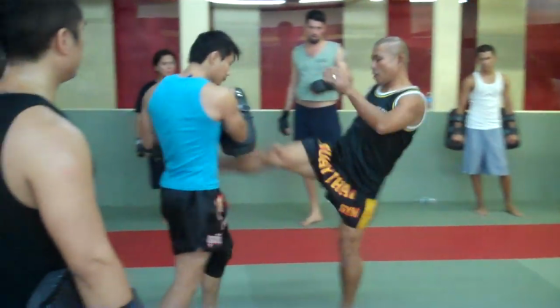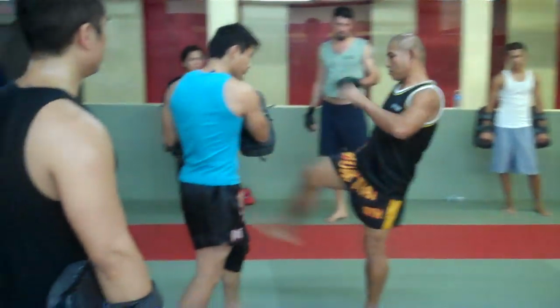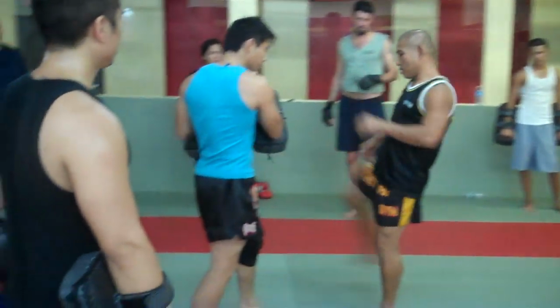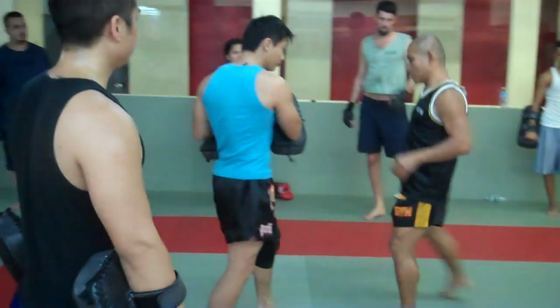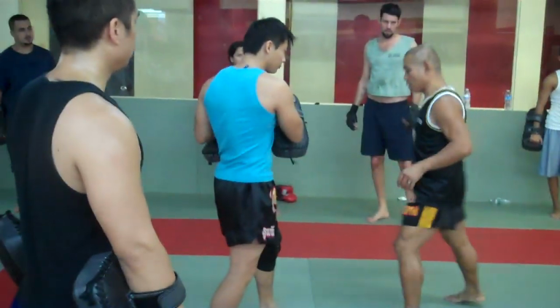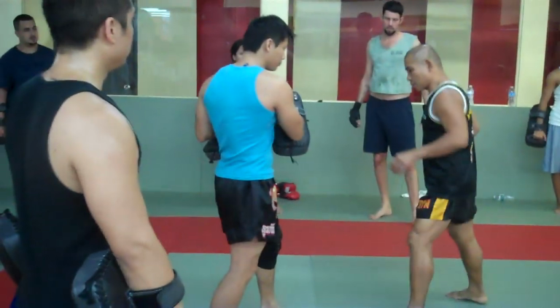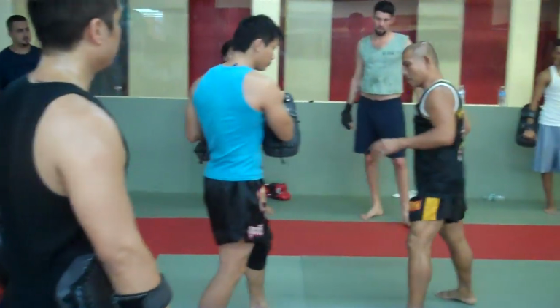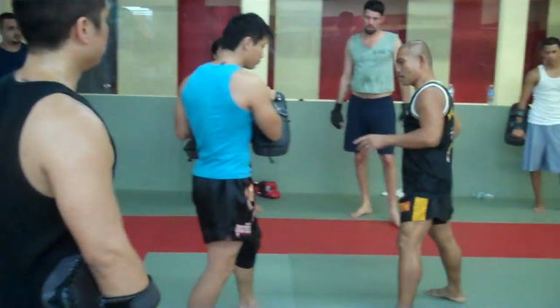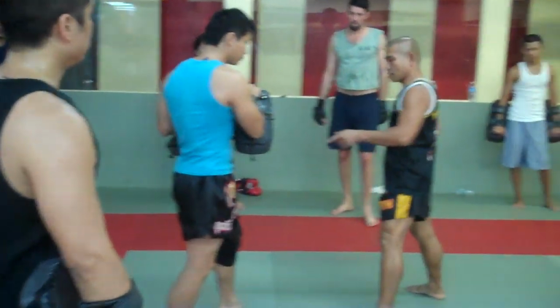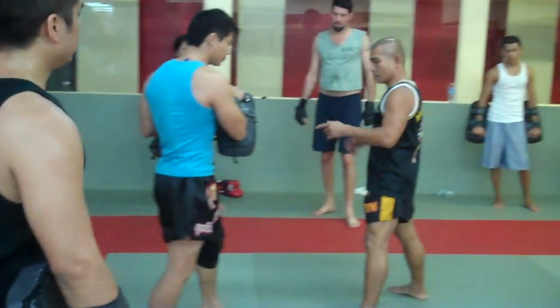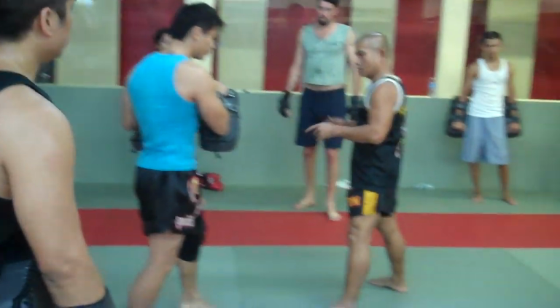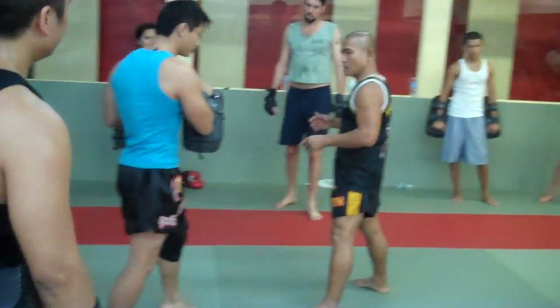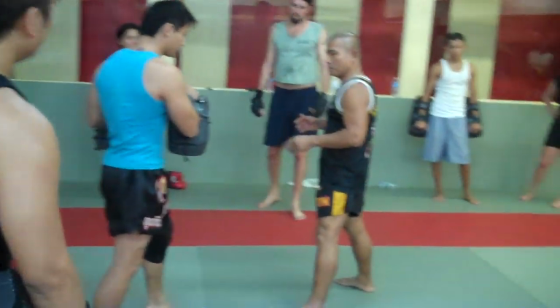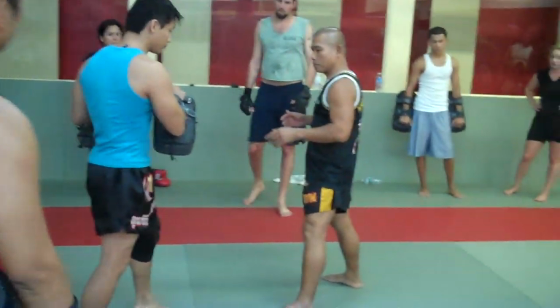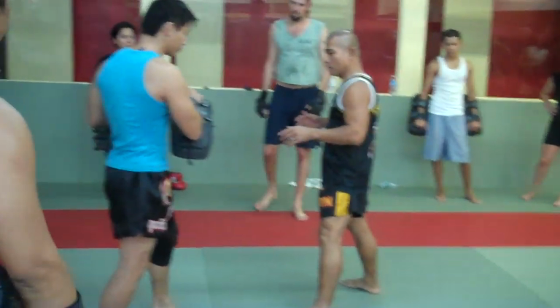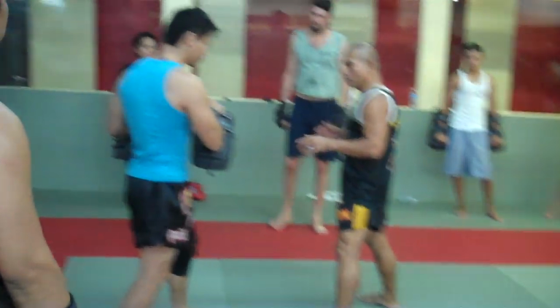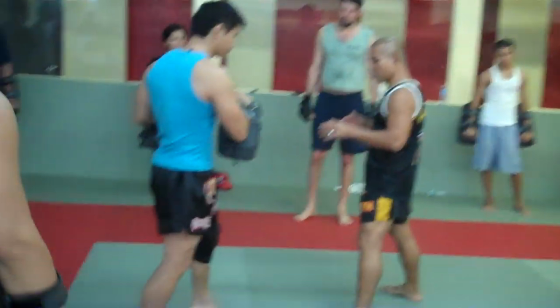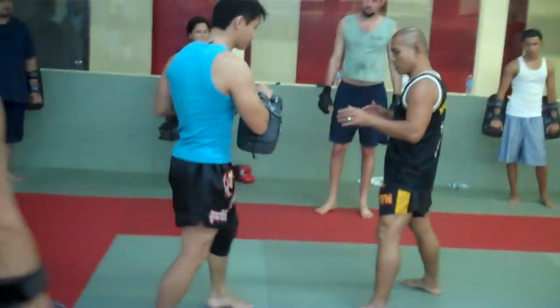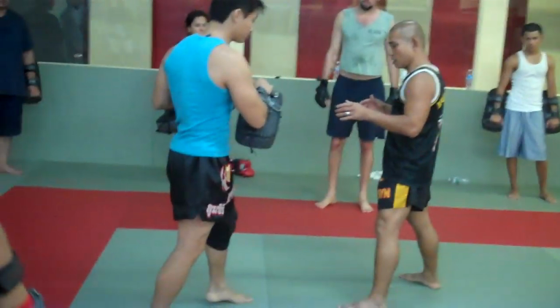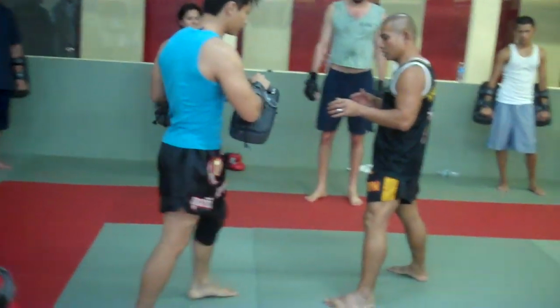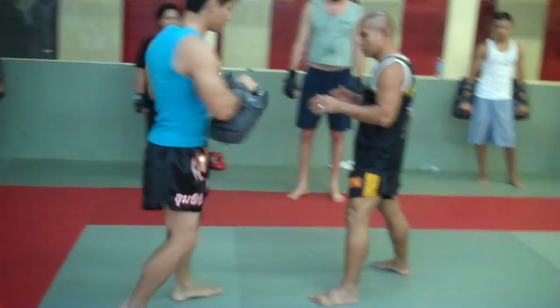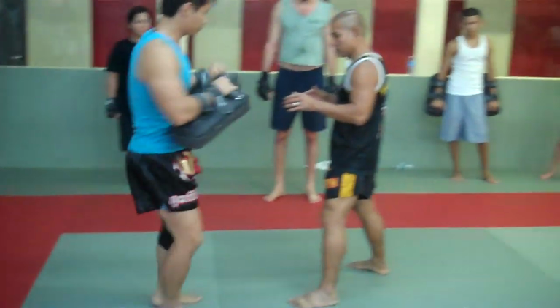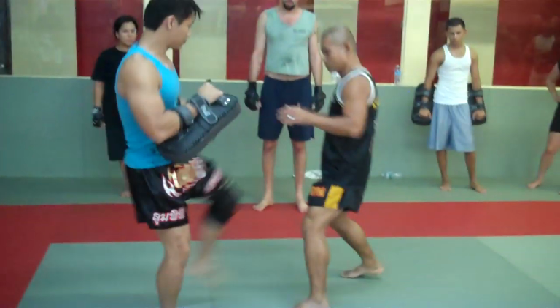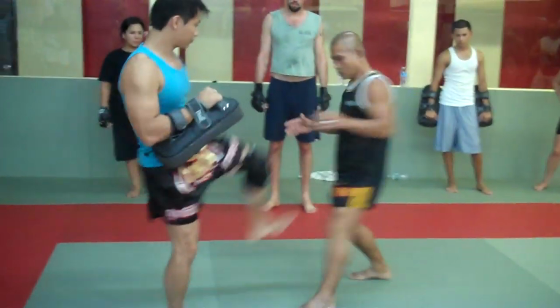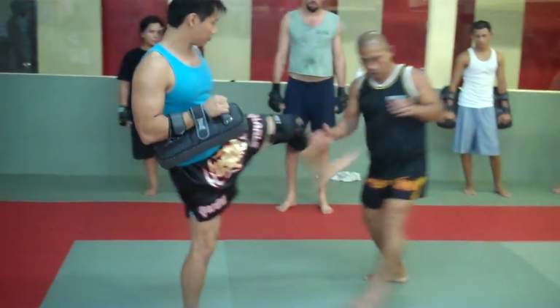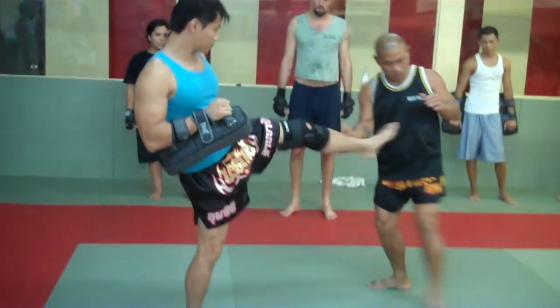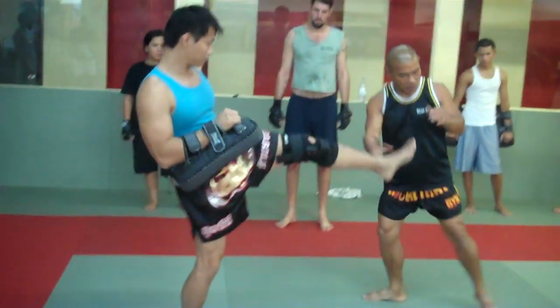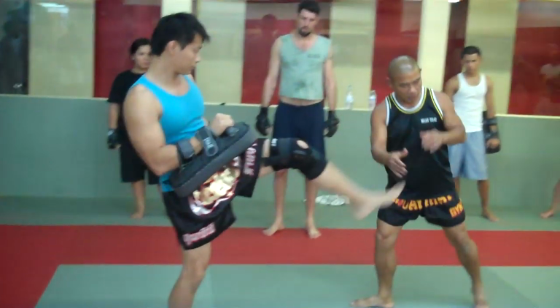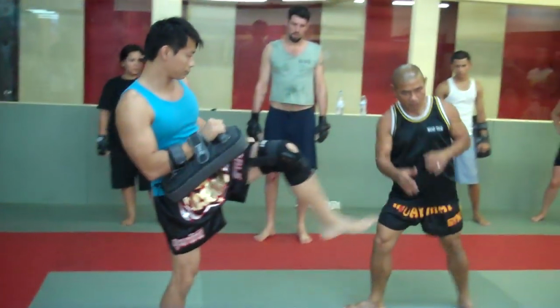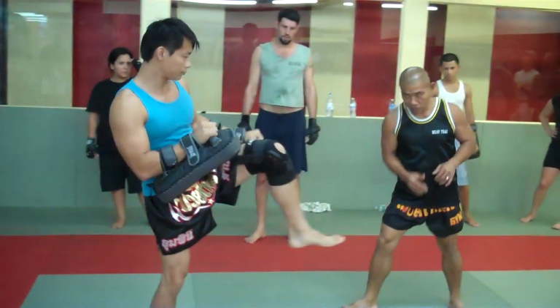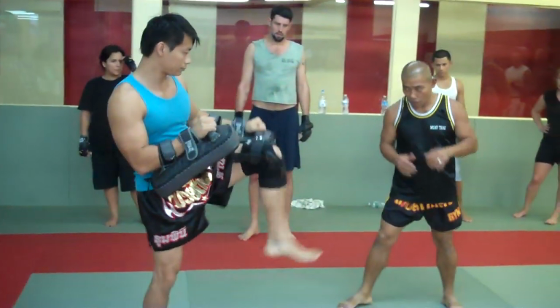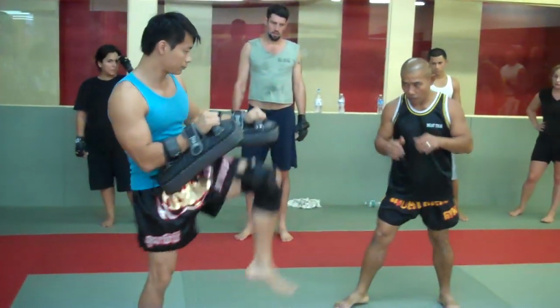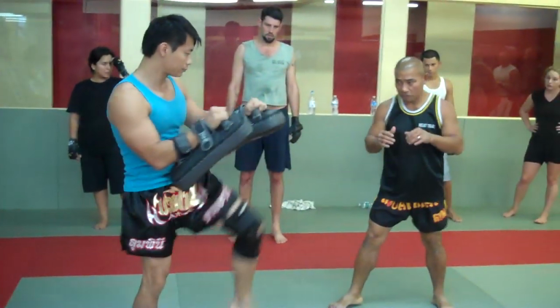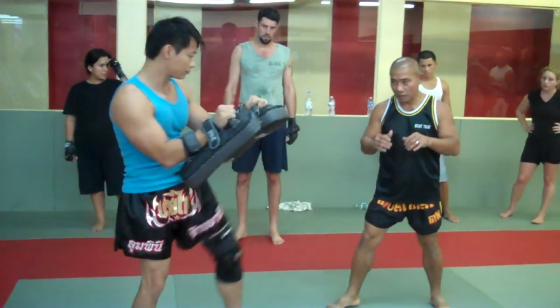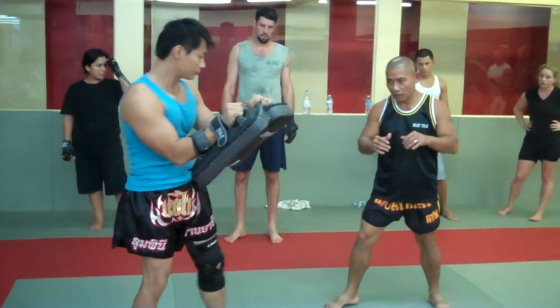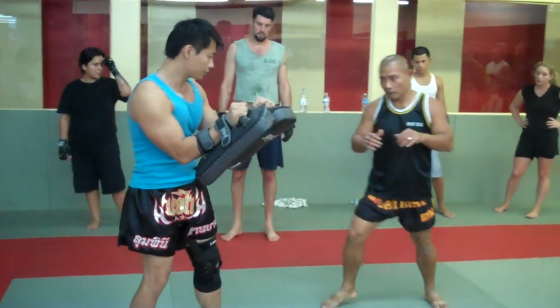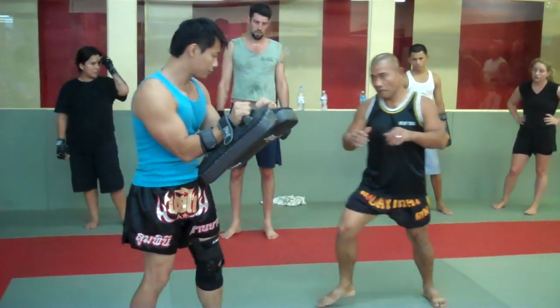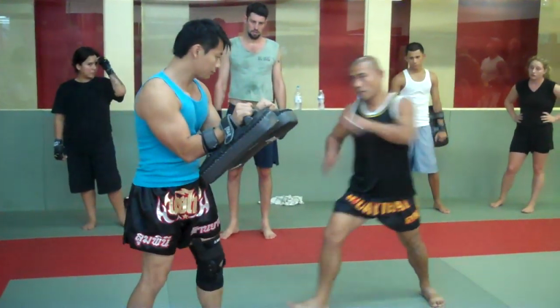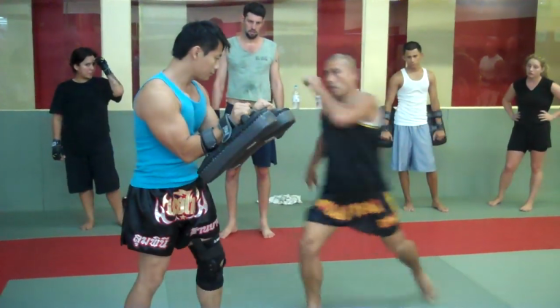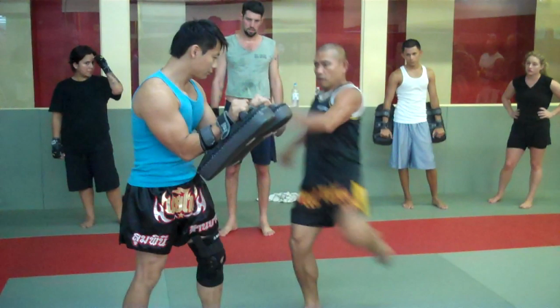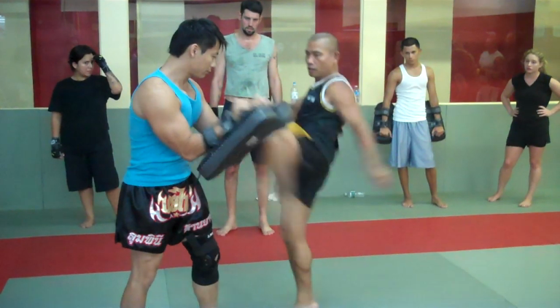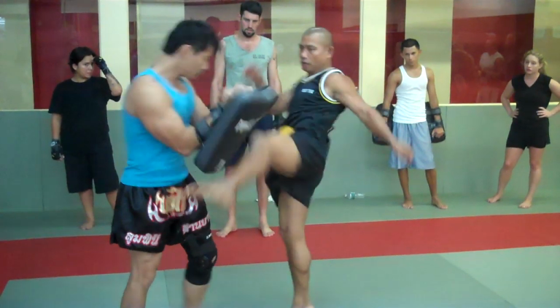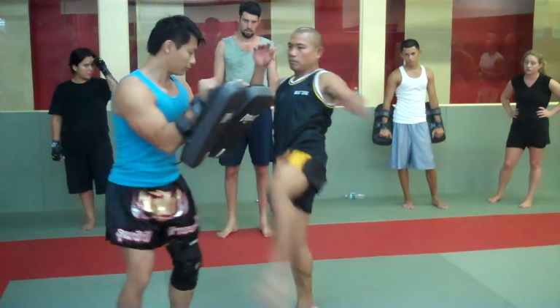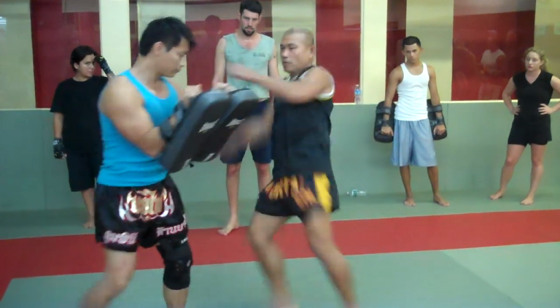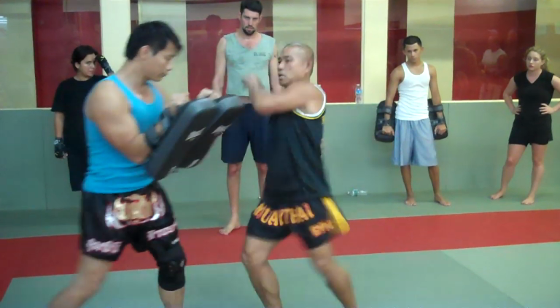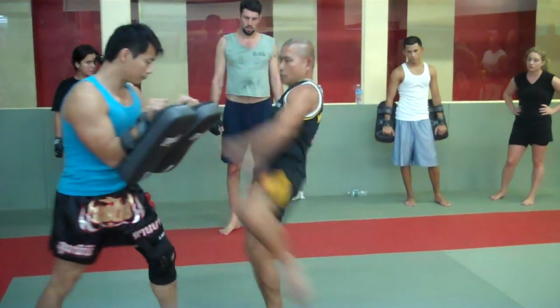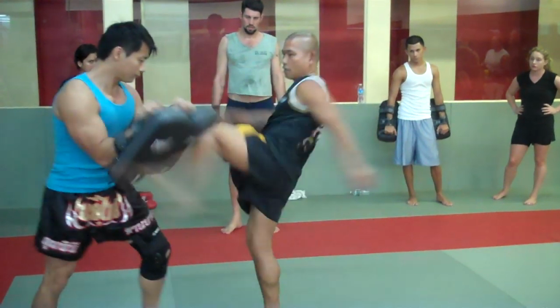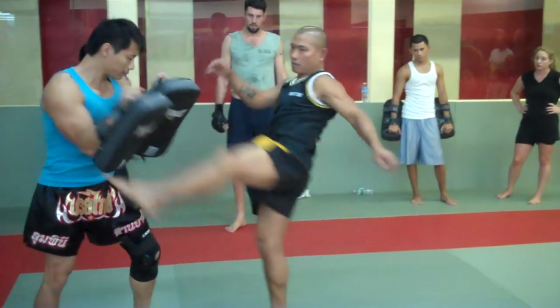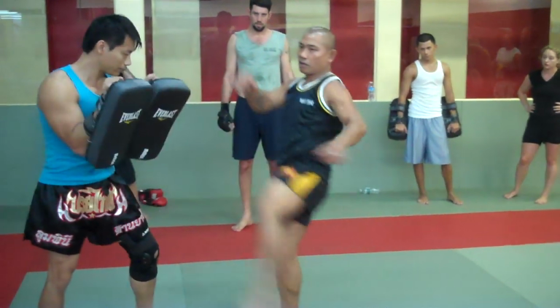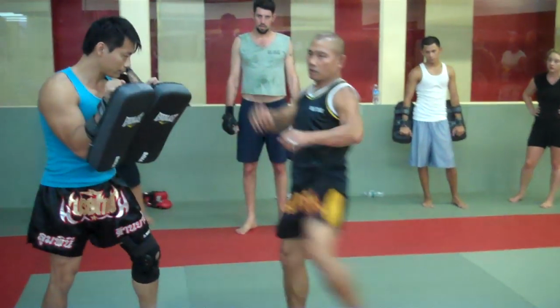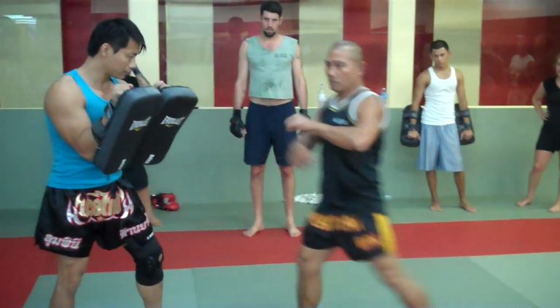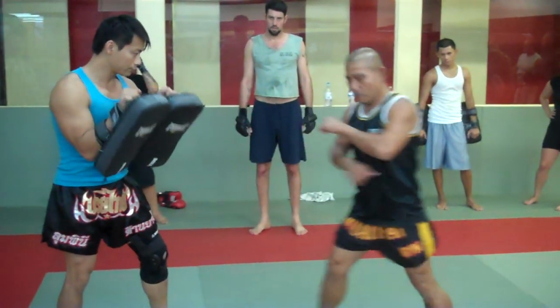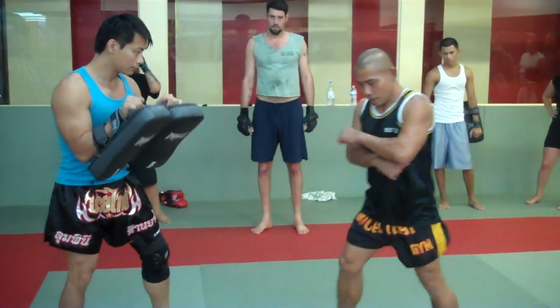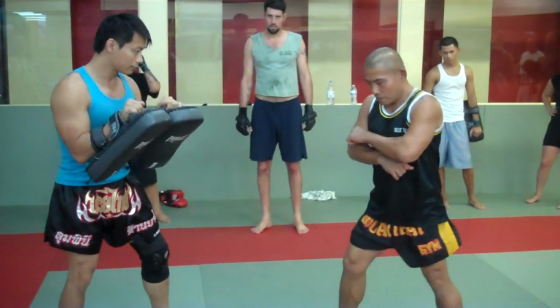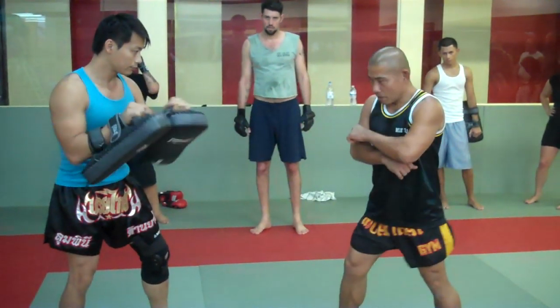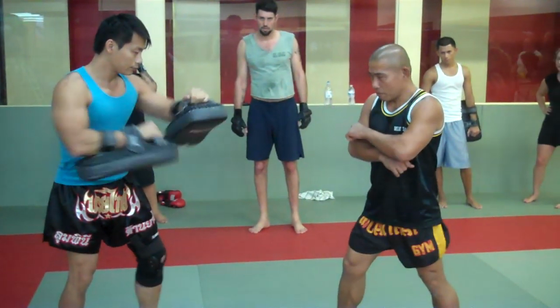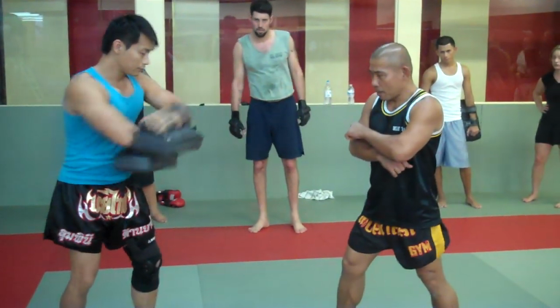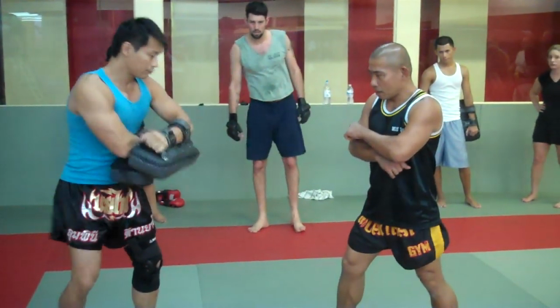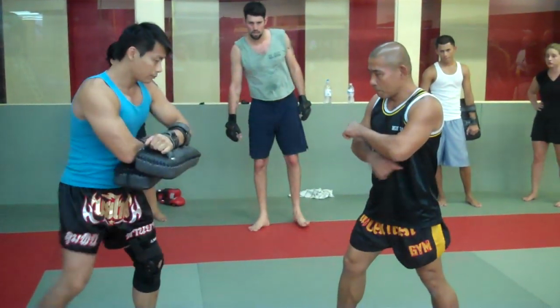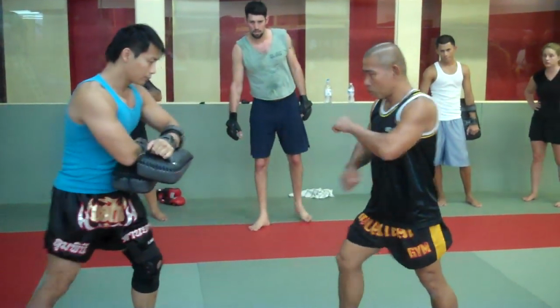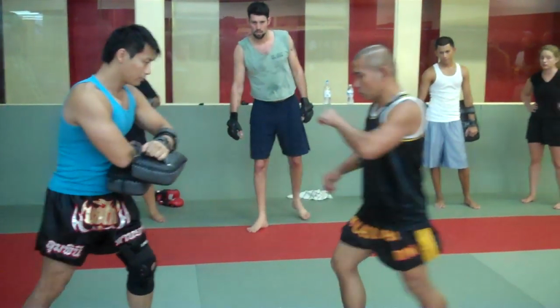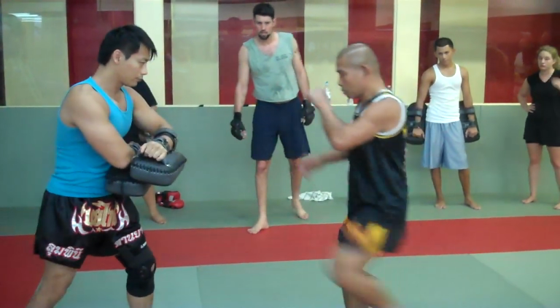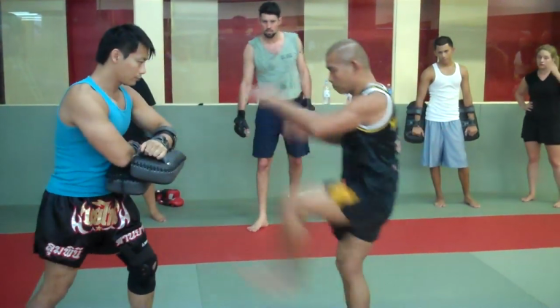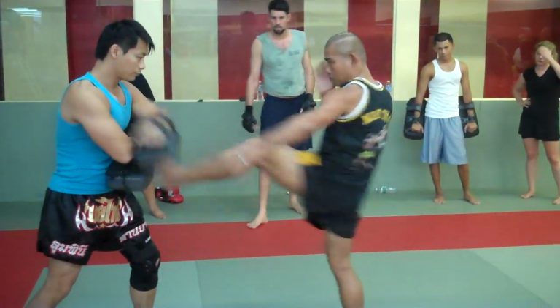Big leg back. Left leg push kick. Turn out to left kick. Push after the big leg back. Push up.